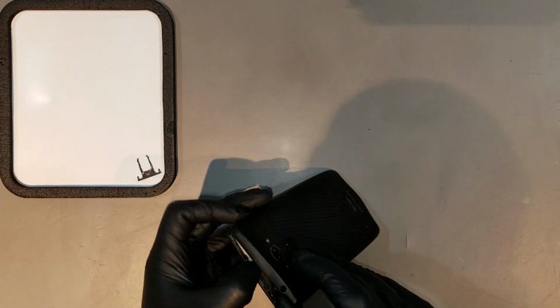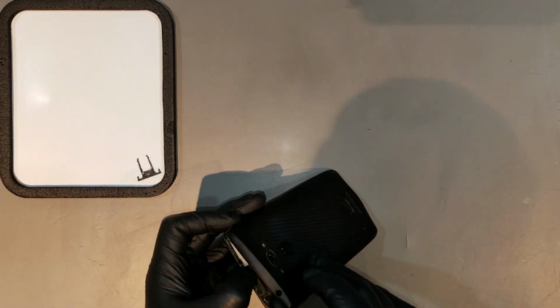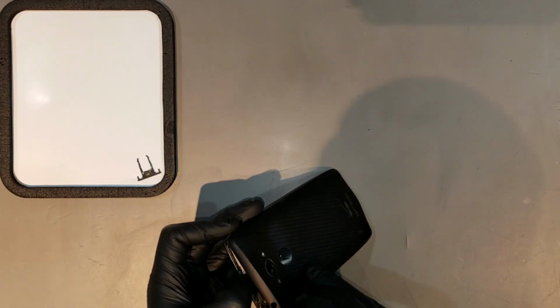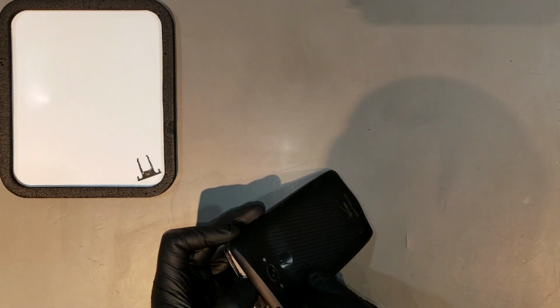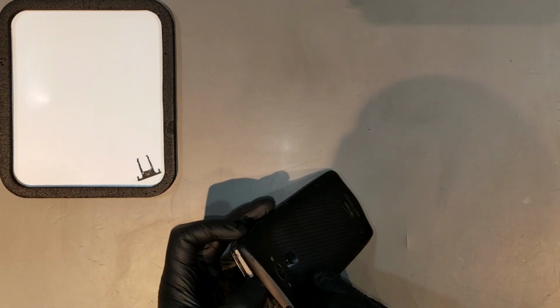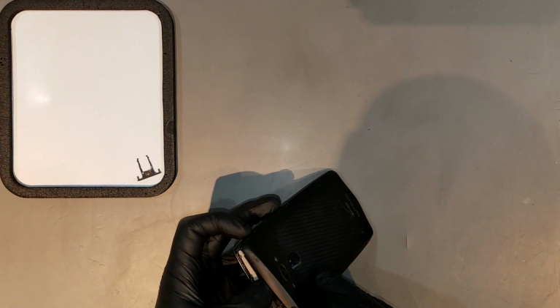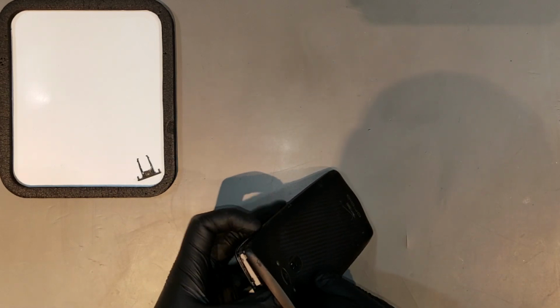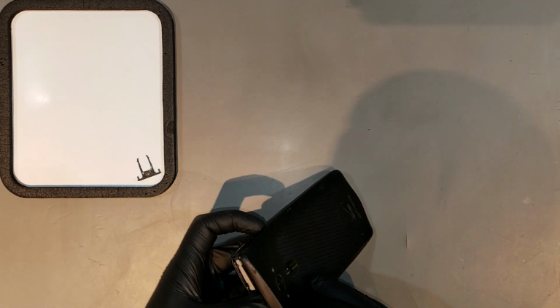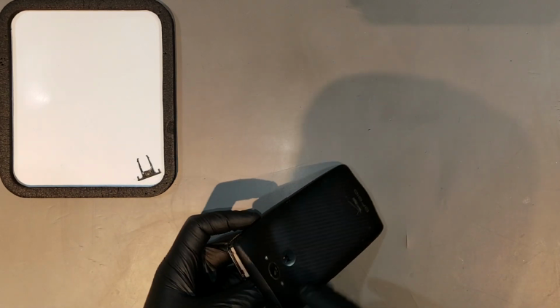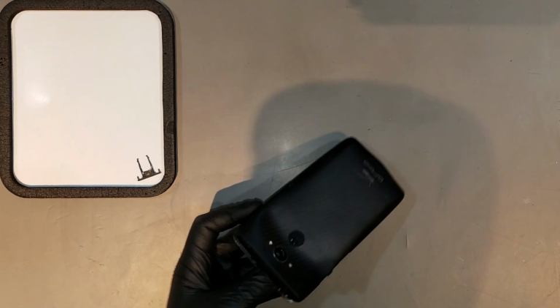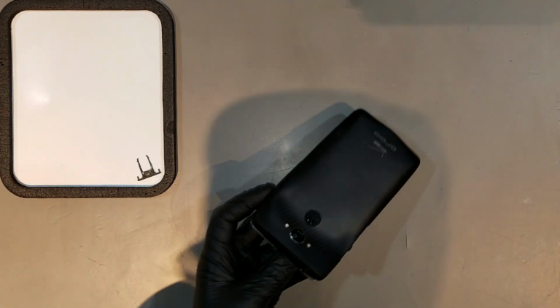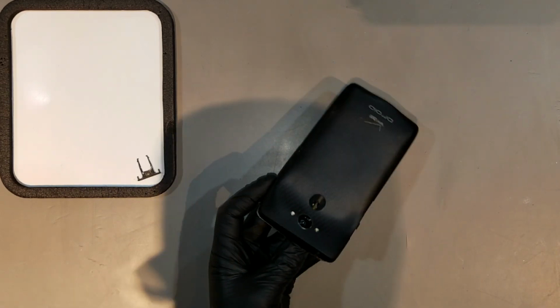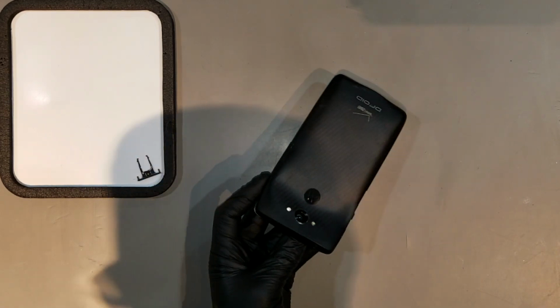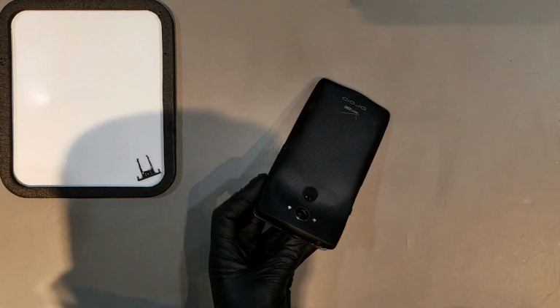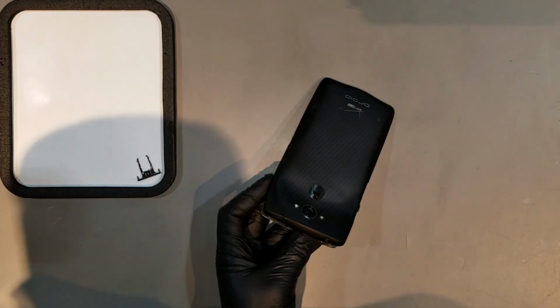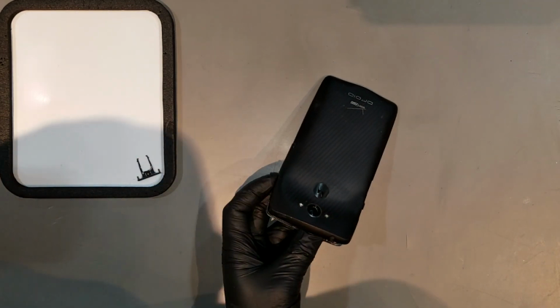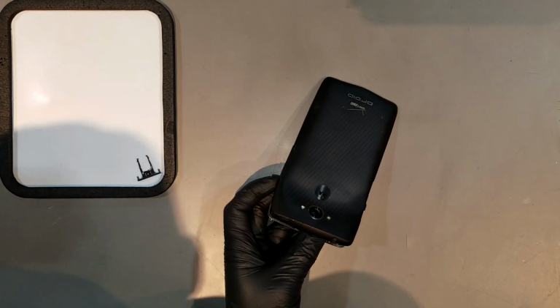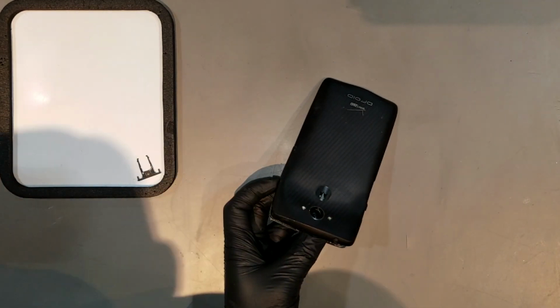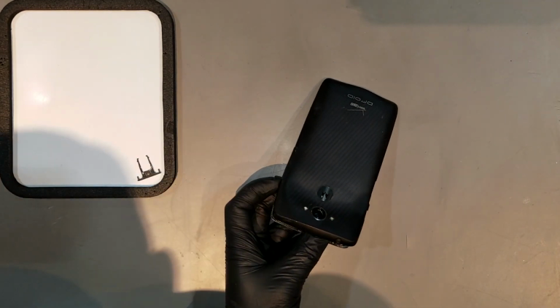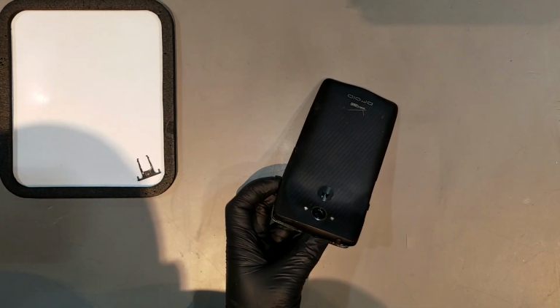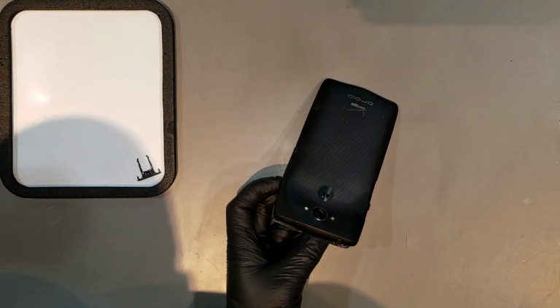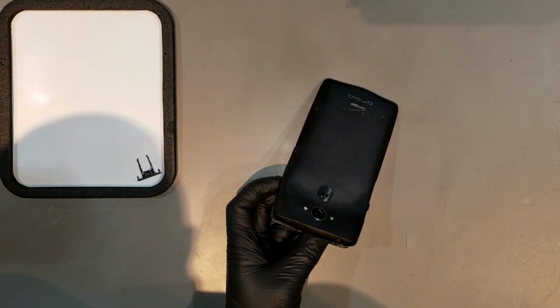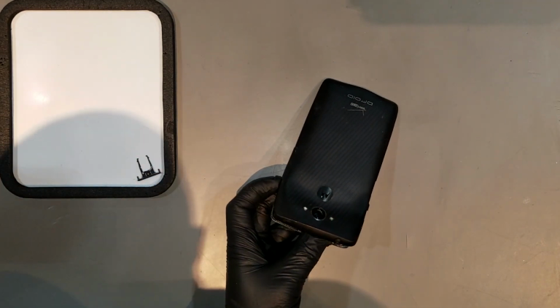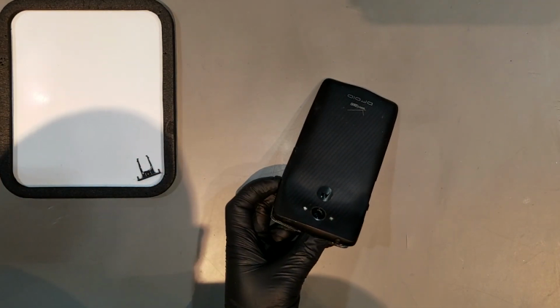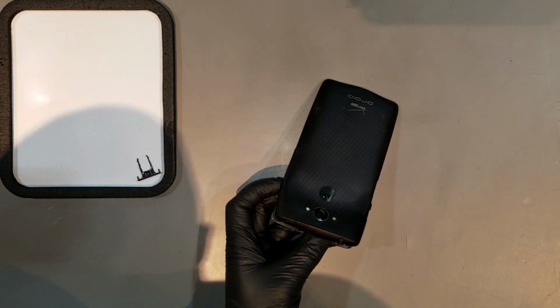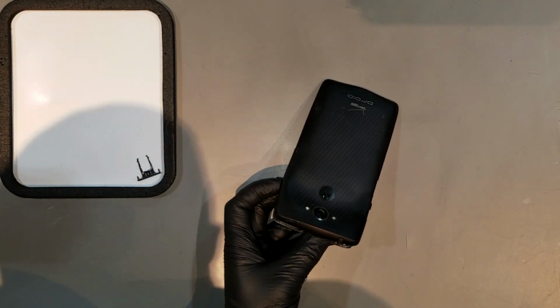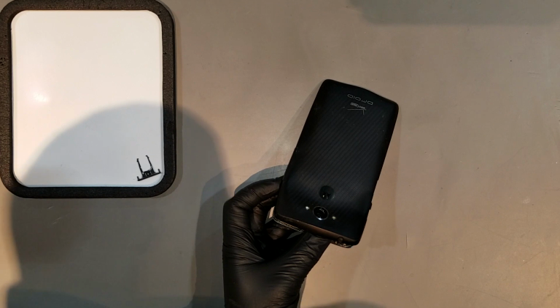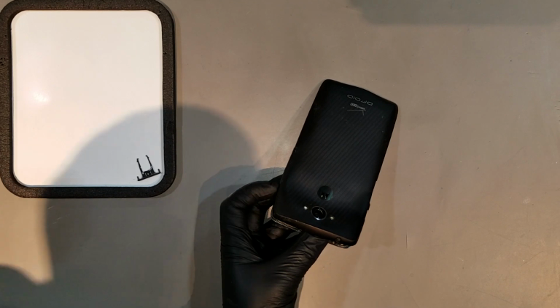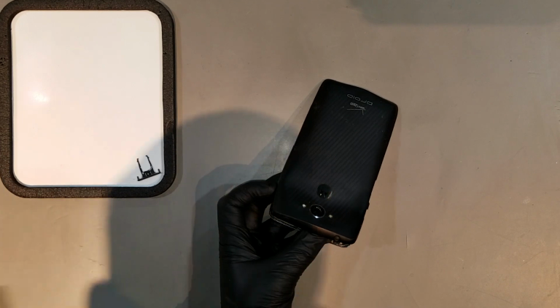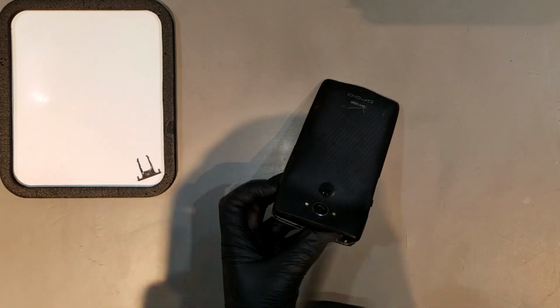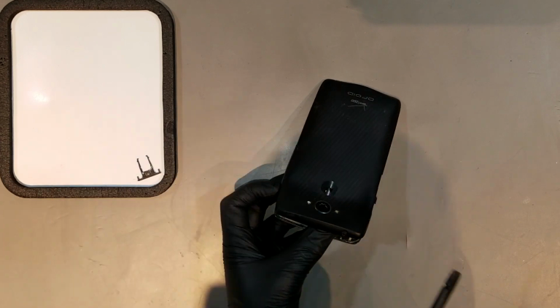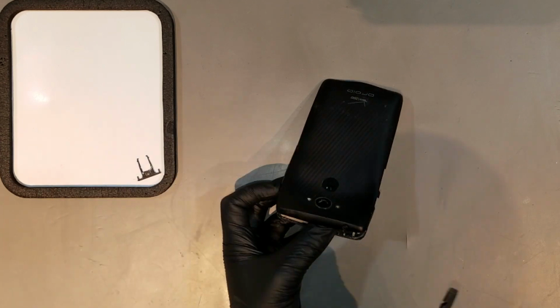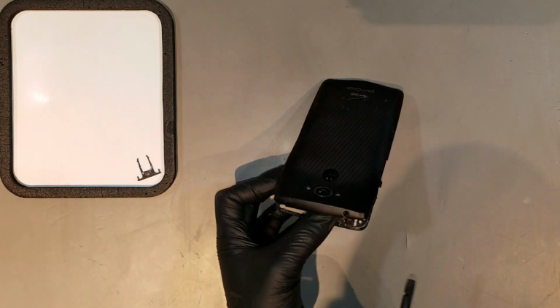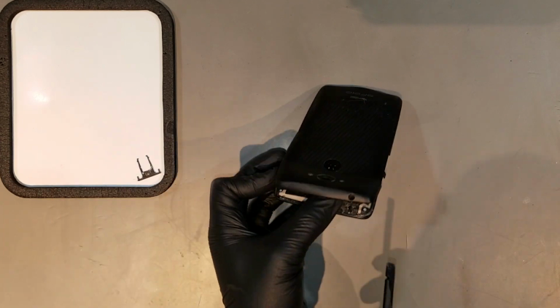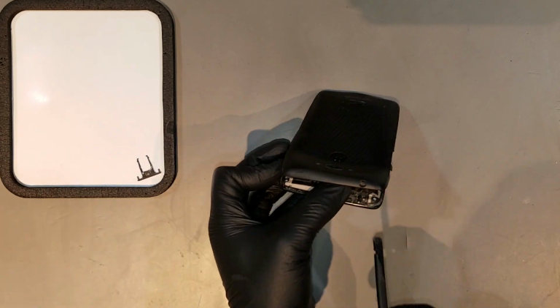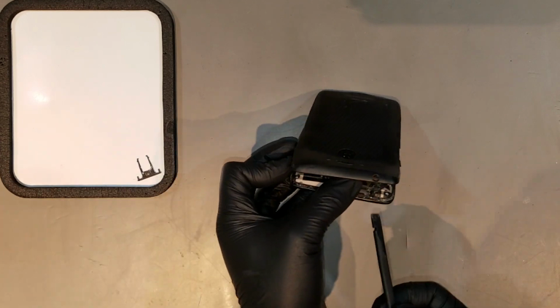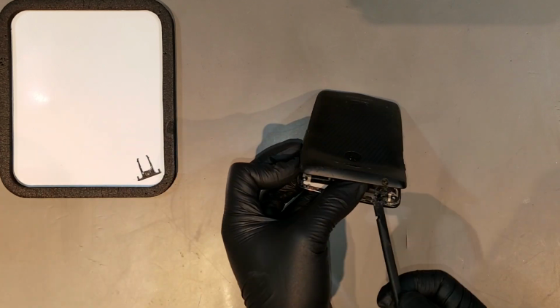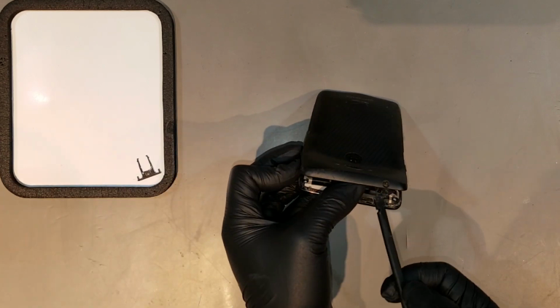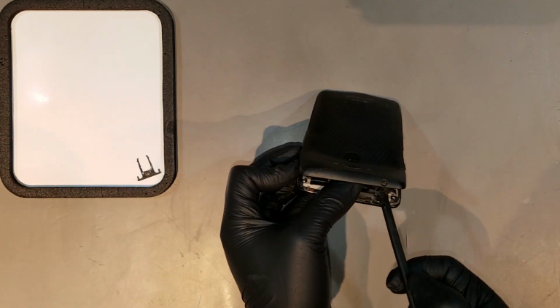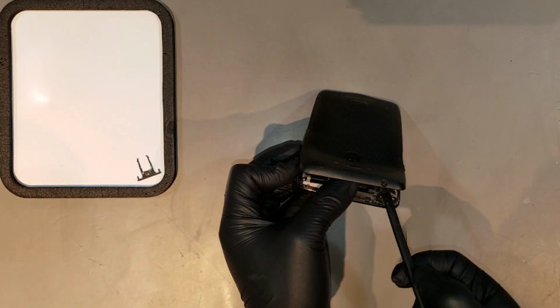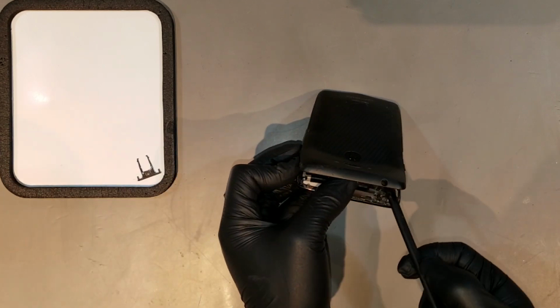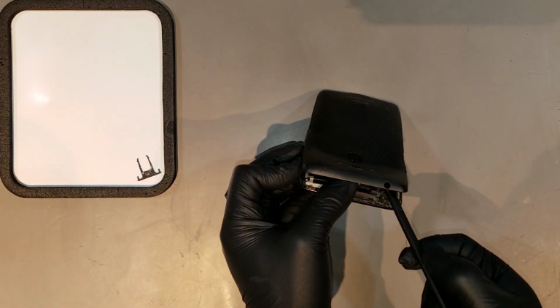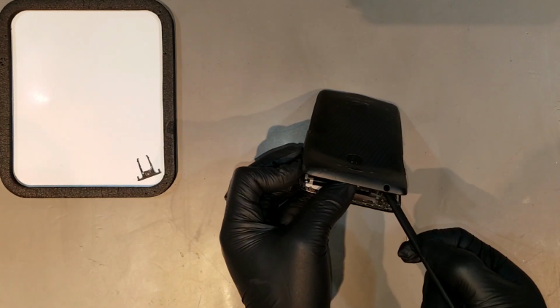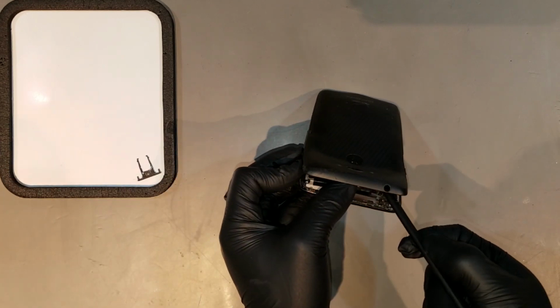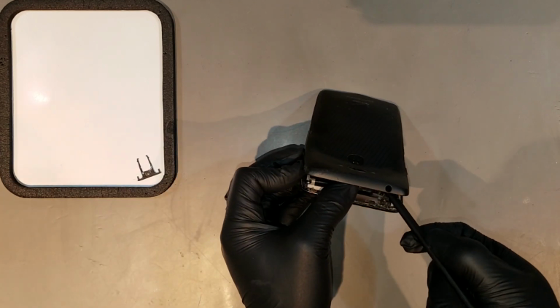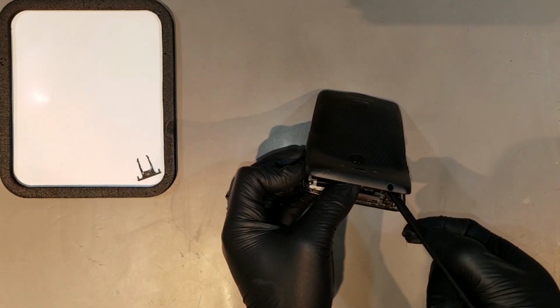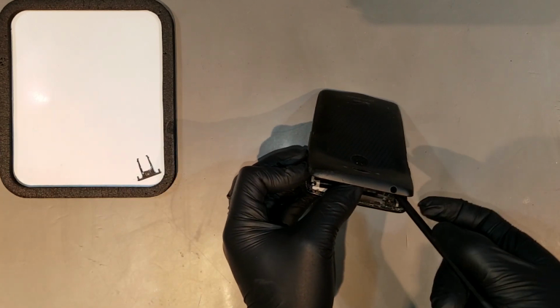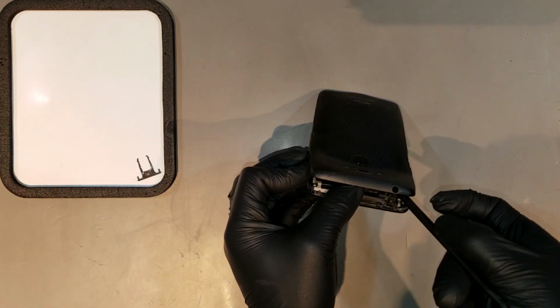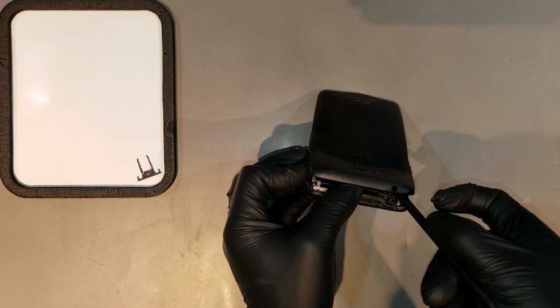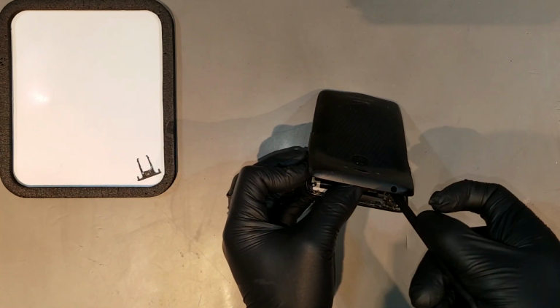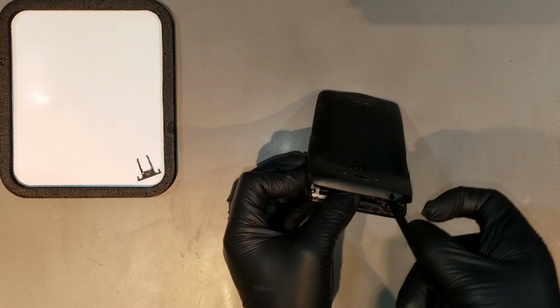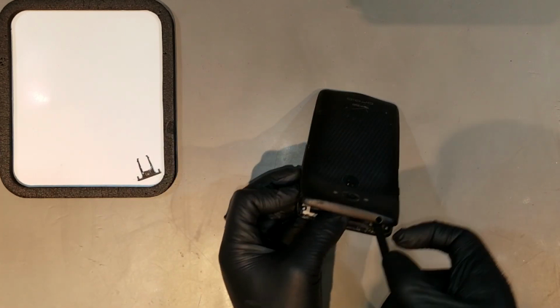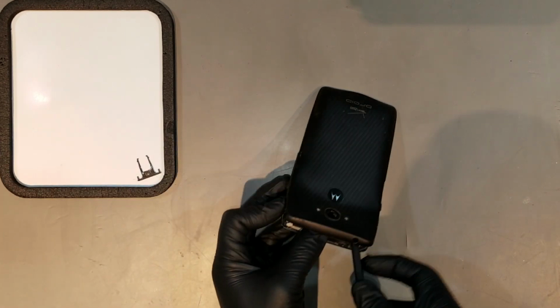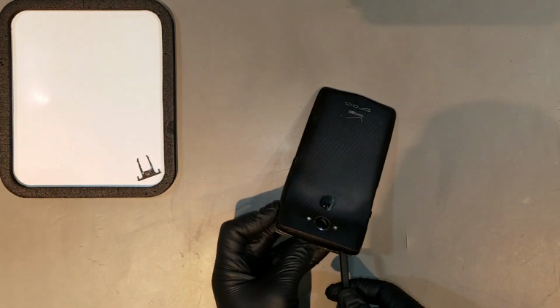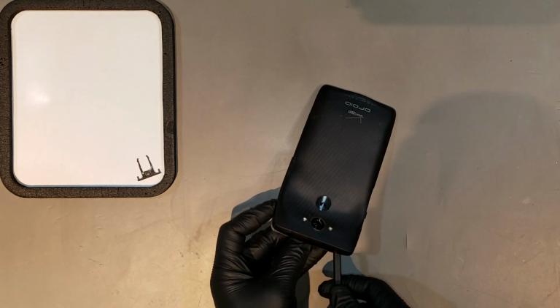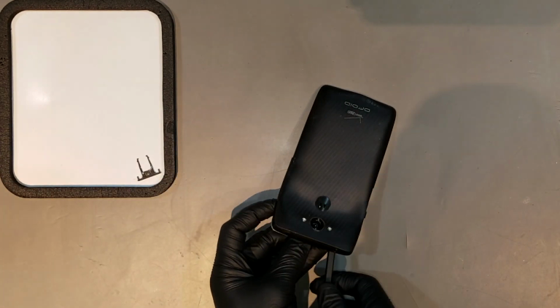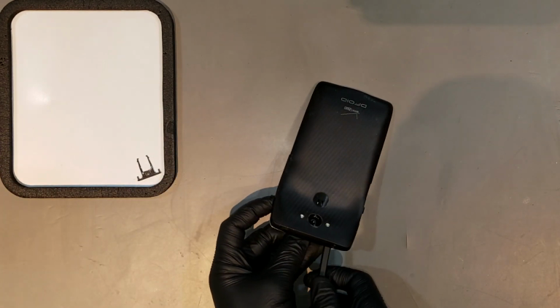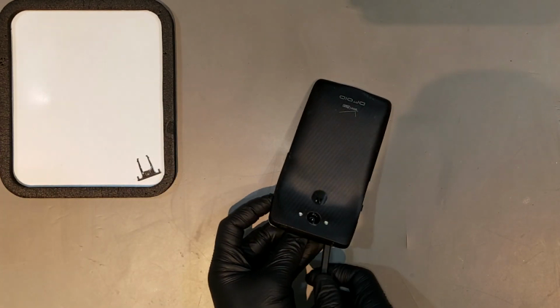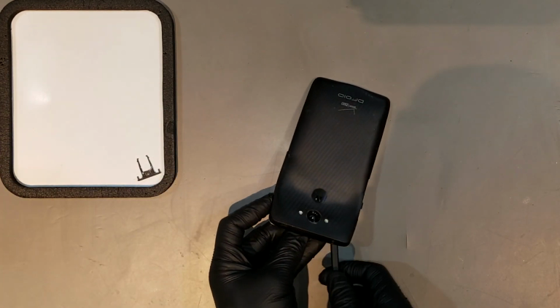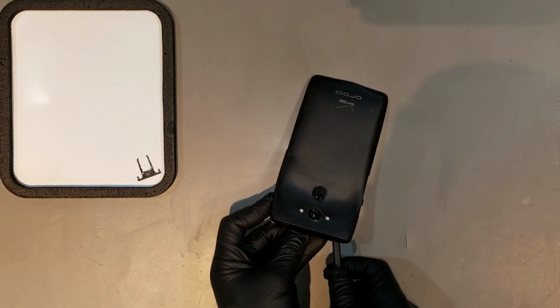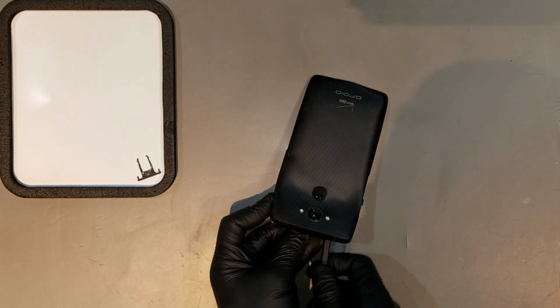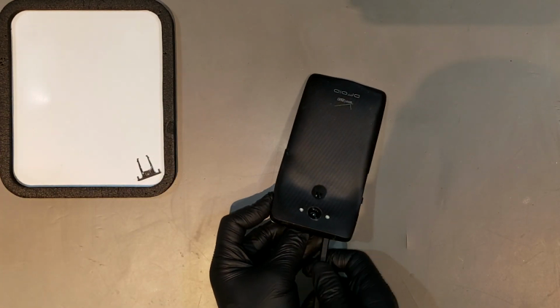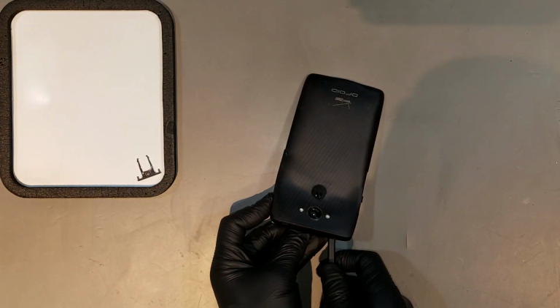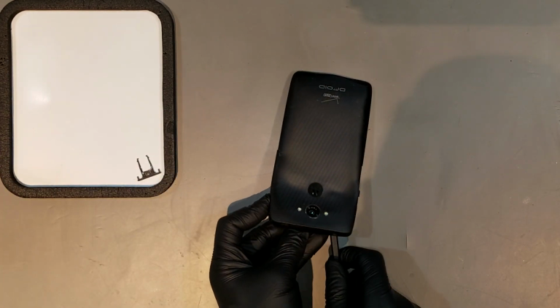Using a small amount of heat to loosen the adhesive between the back housing and the wireless charging pad can help ease it off the phone, but it isn't necessary.